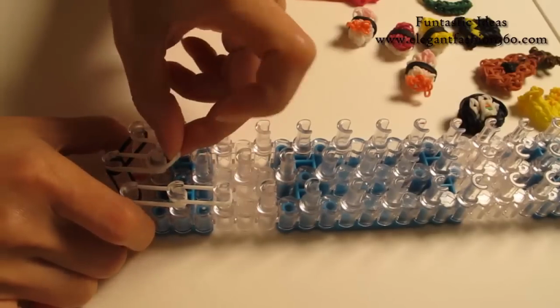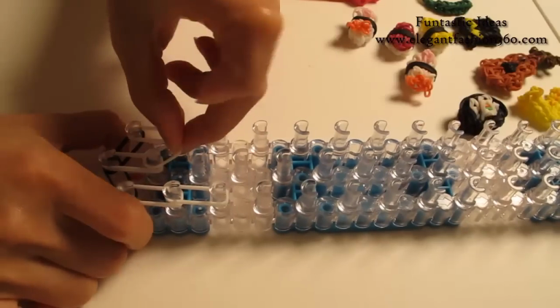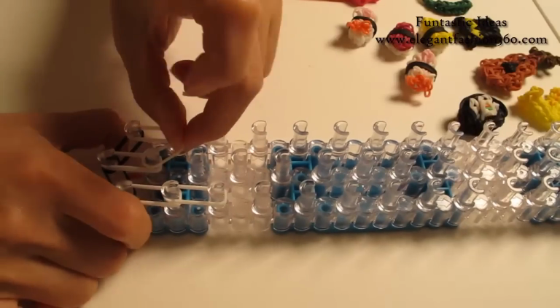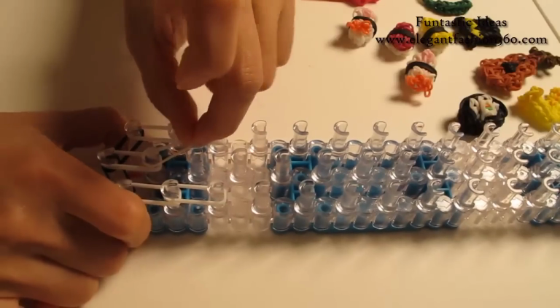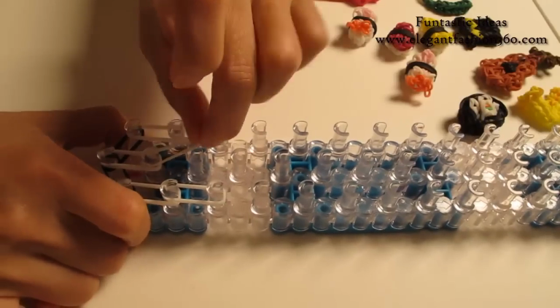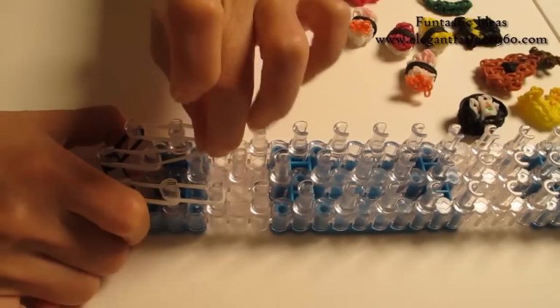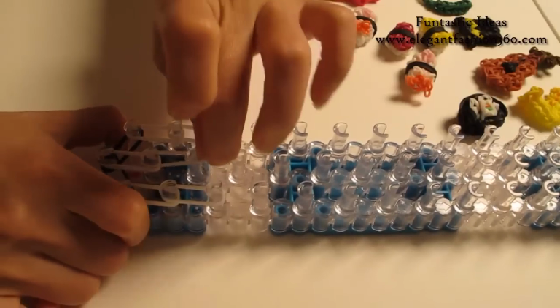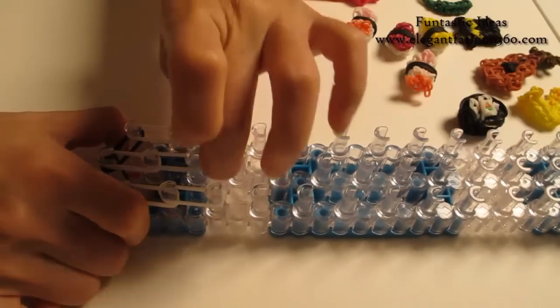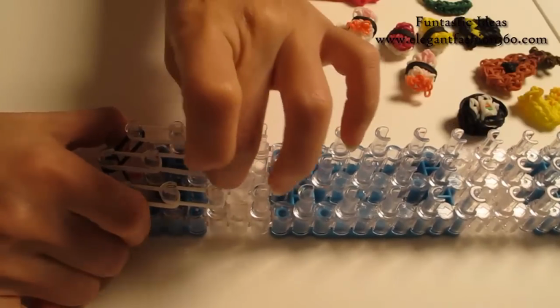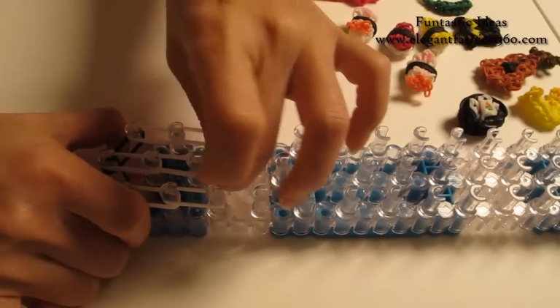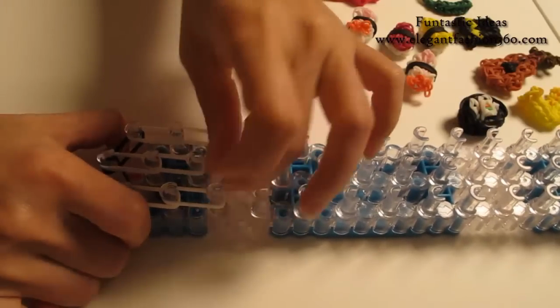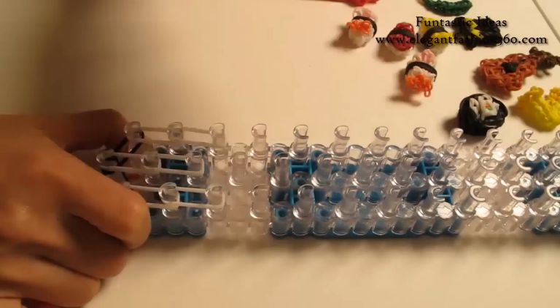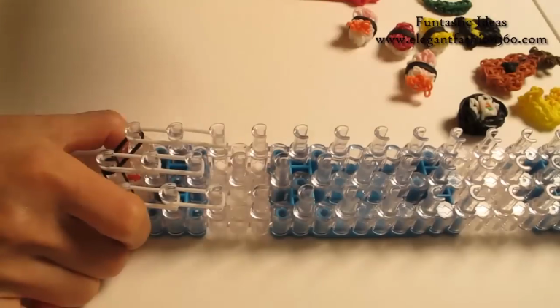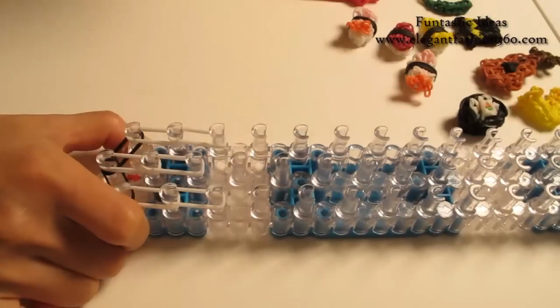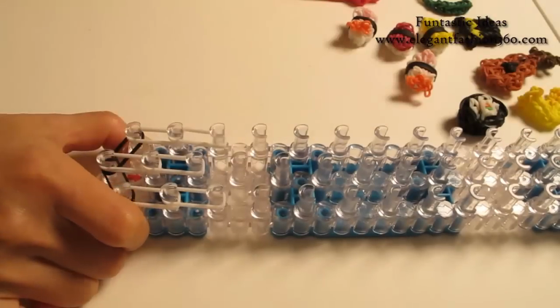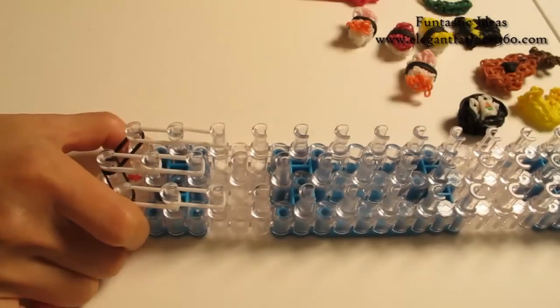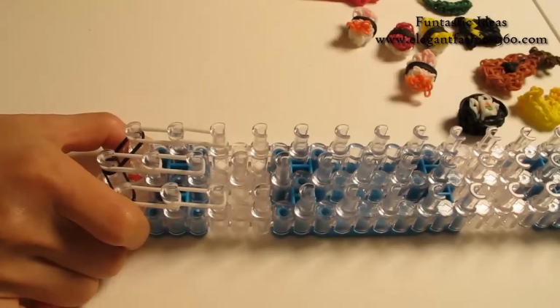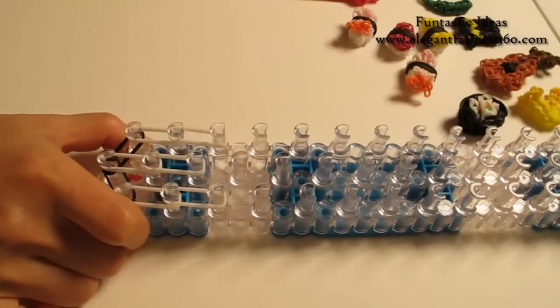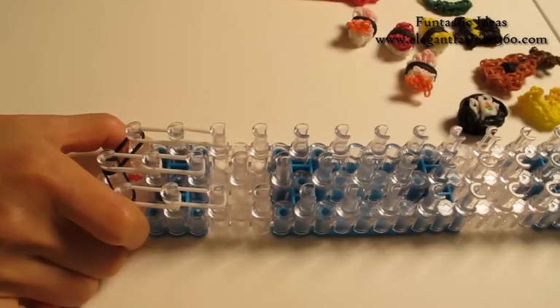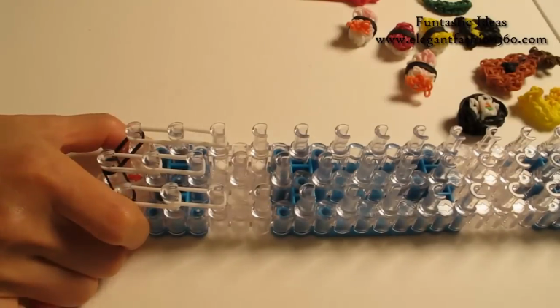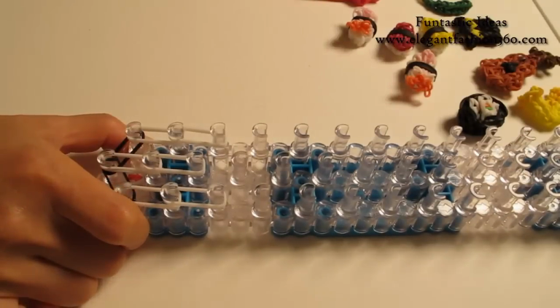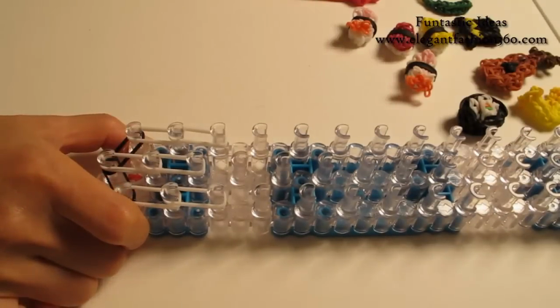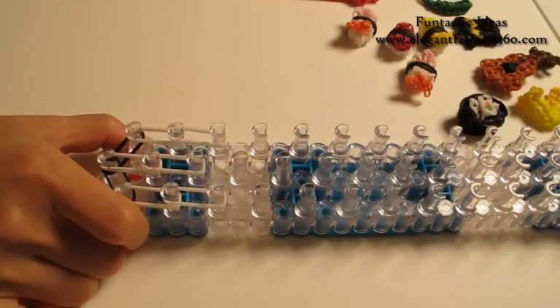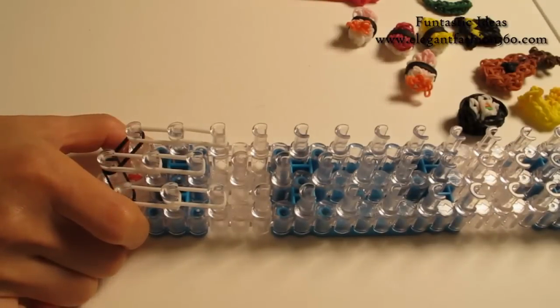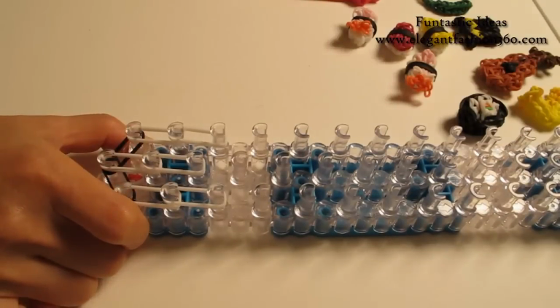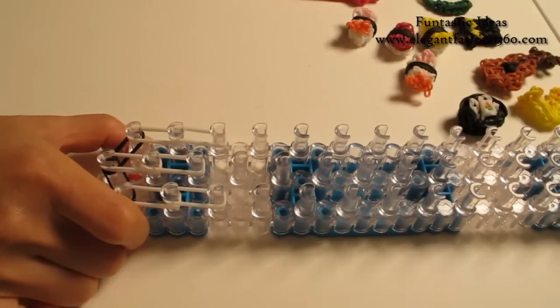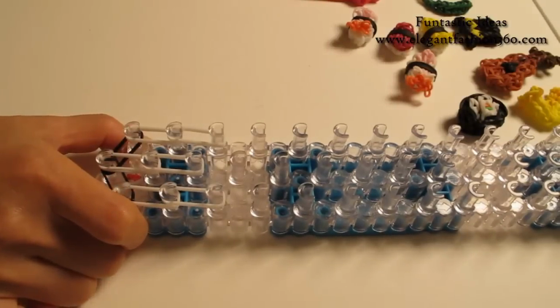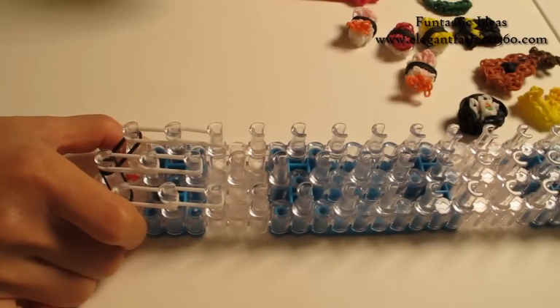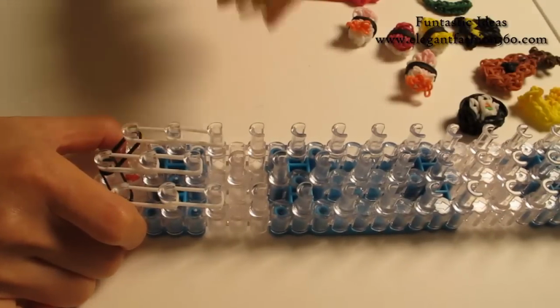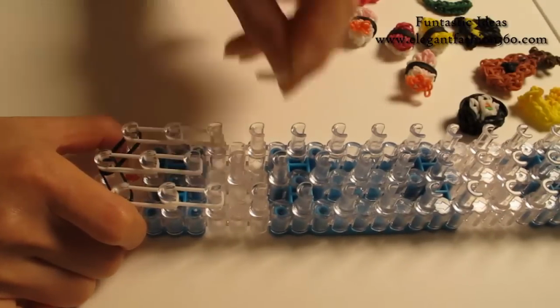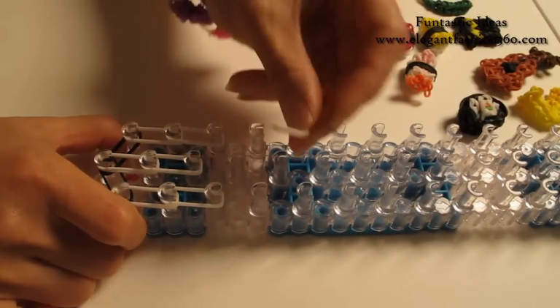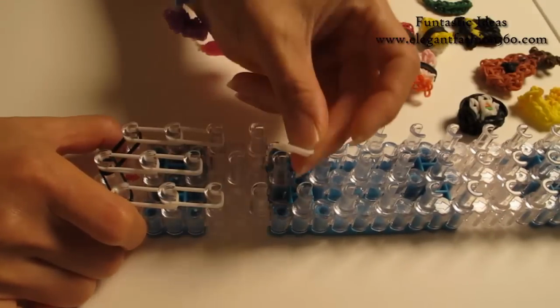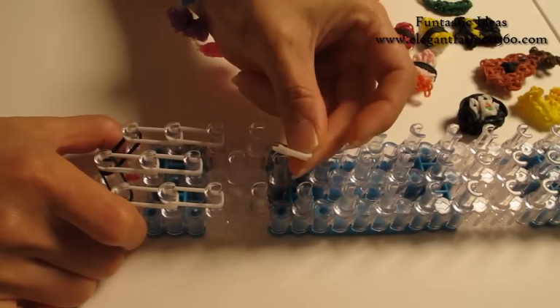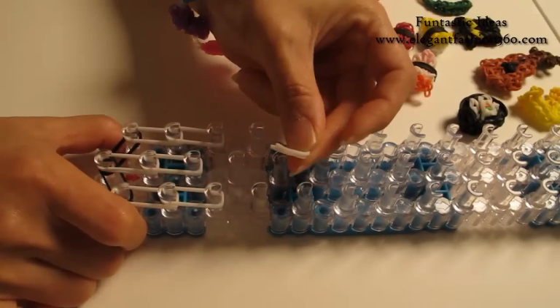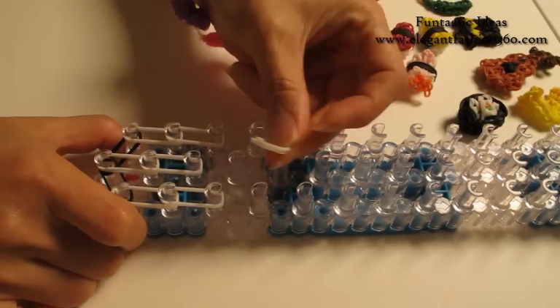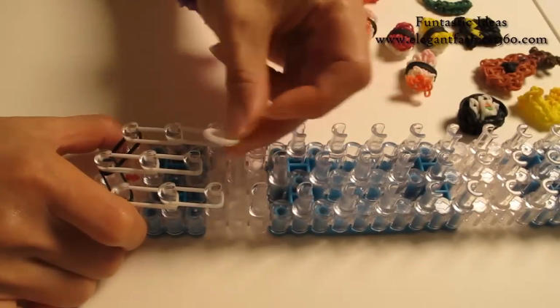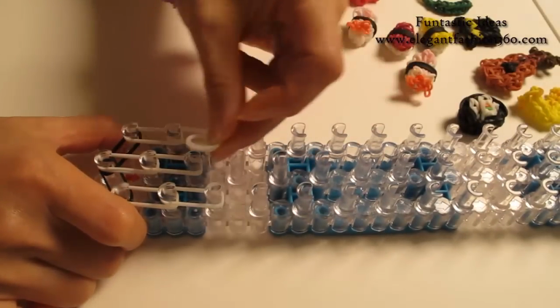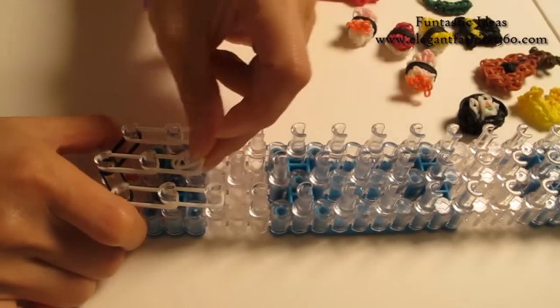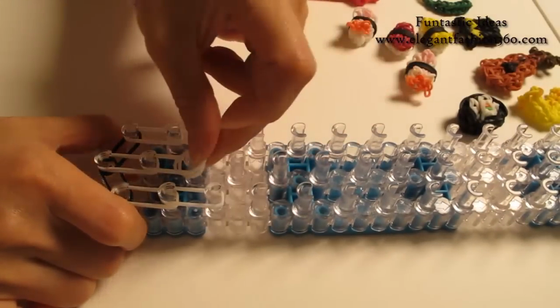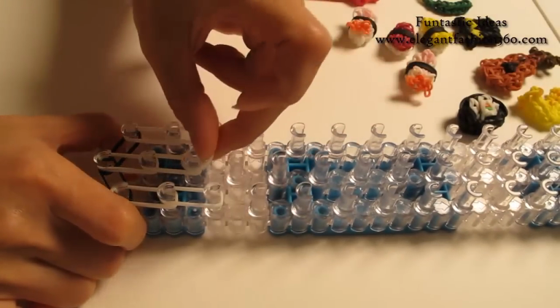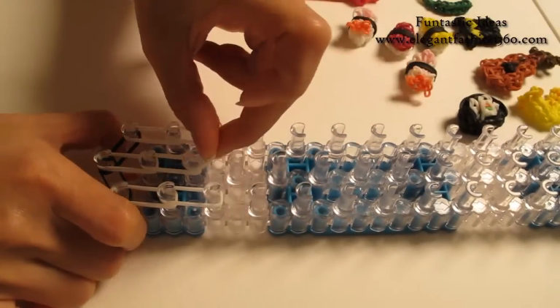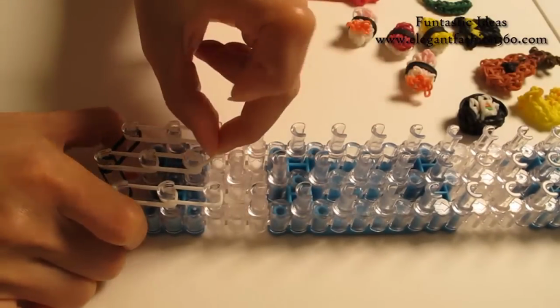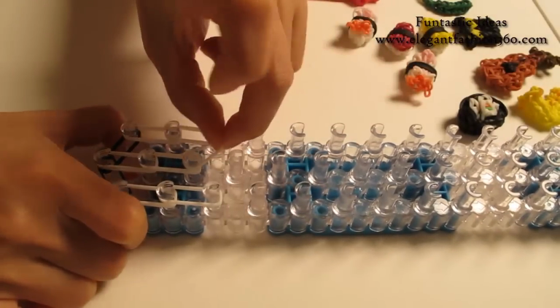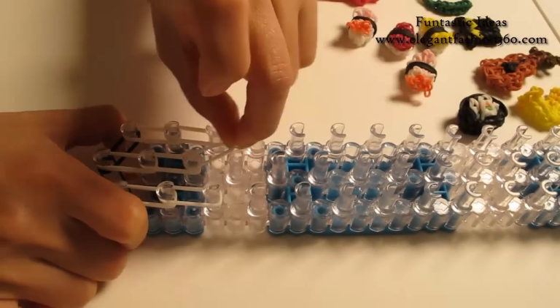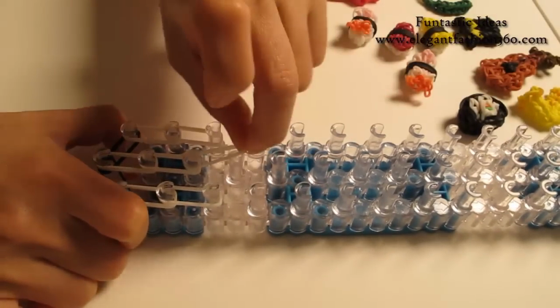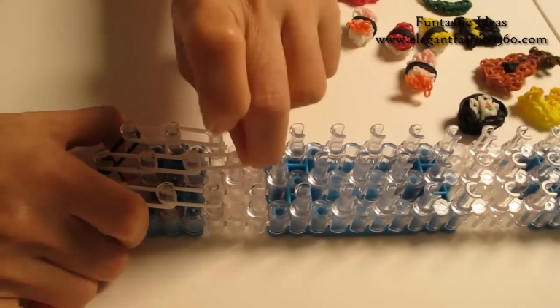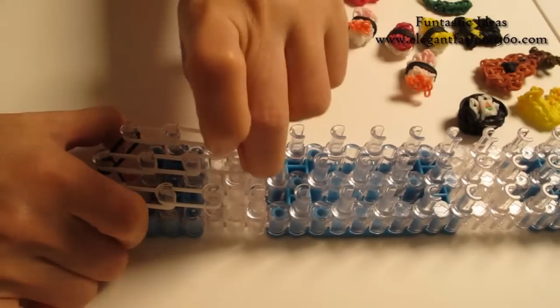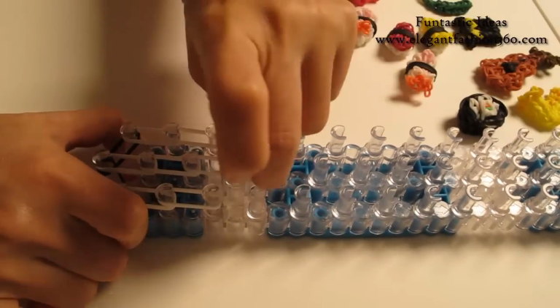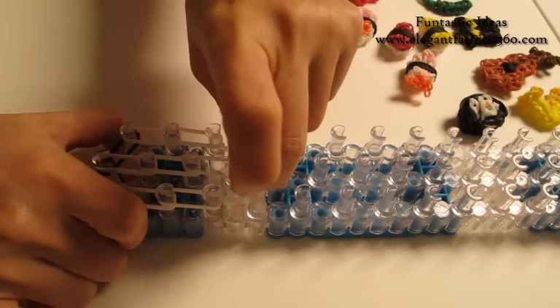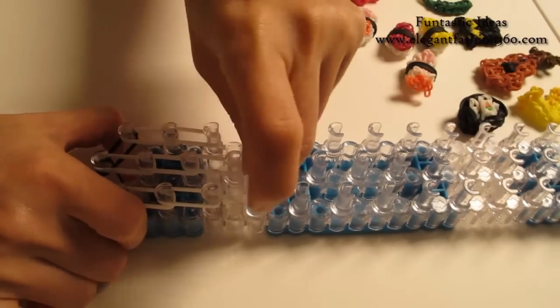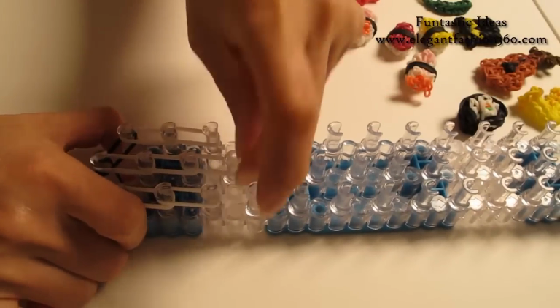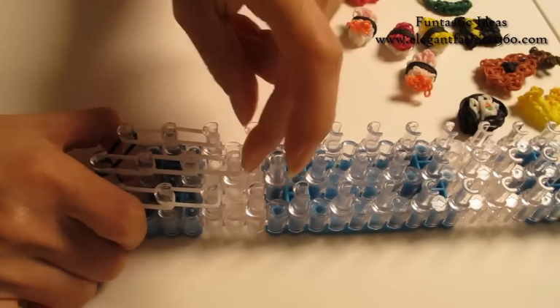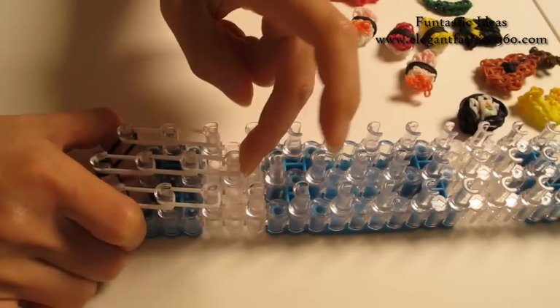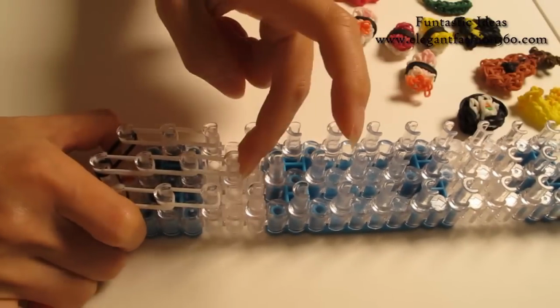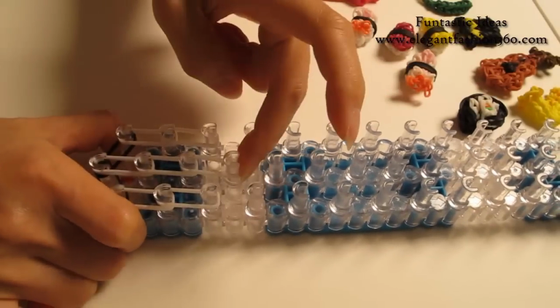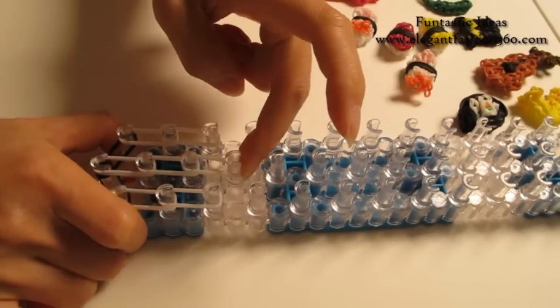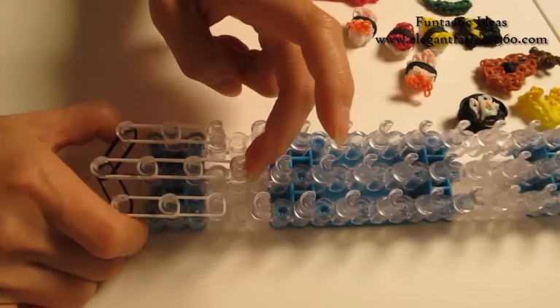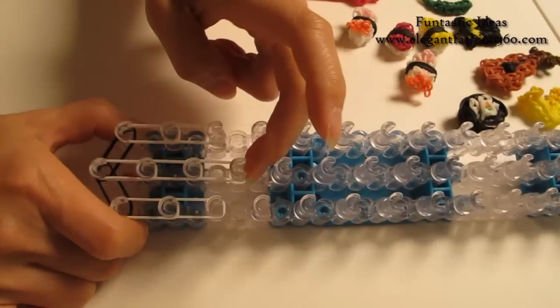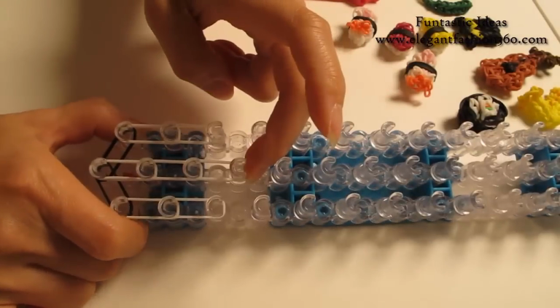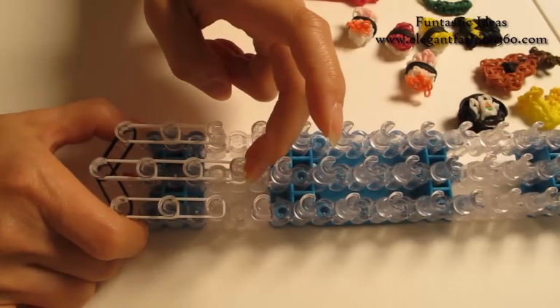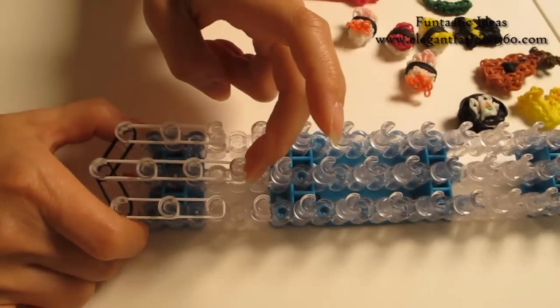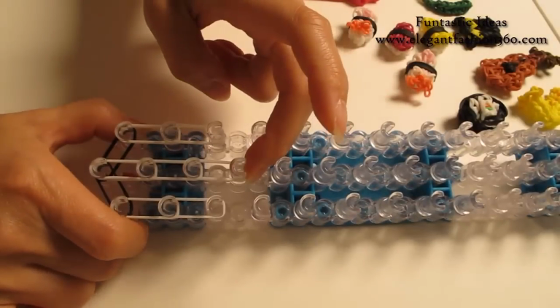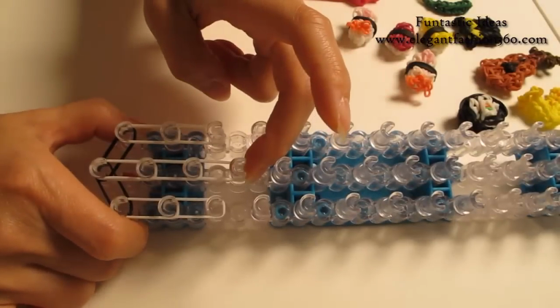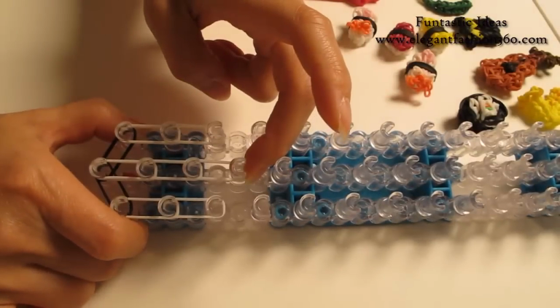Two, second to third. Two, third to fourth on the center.